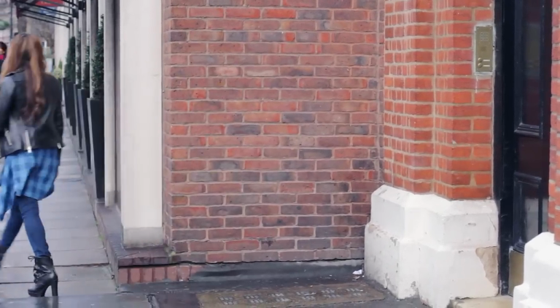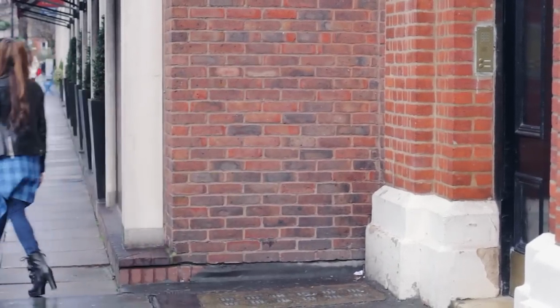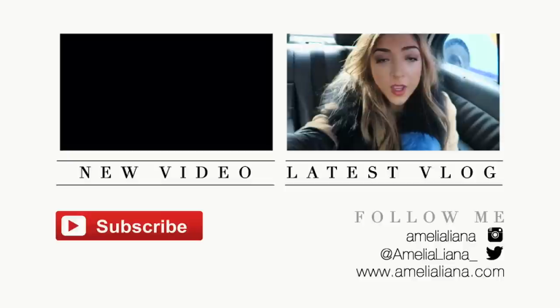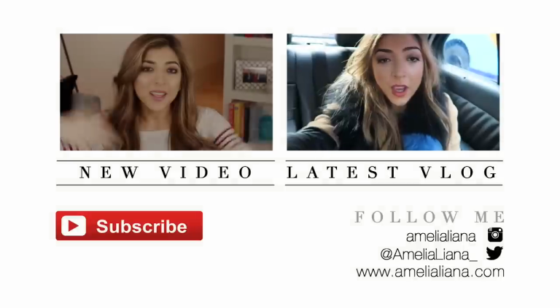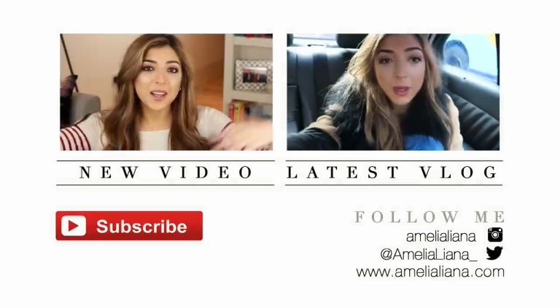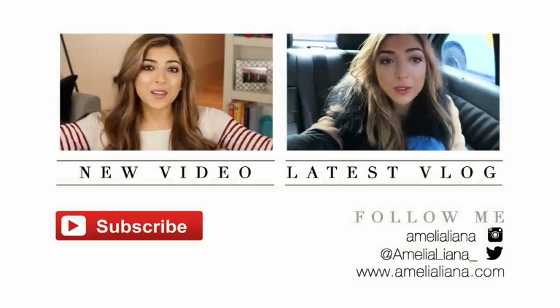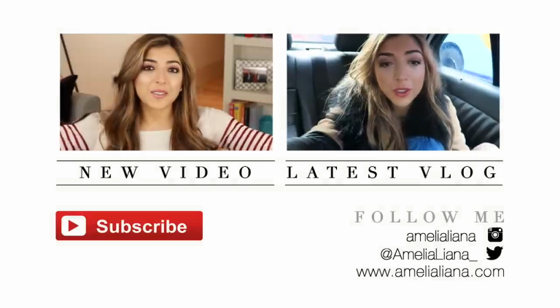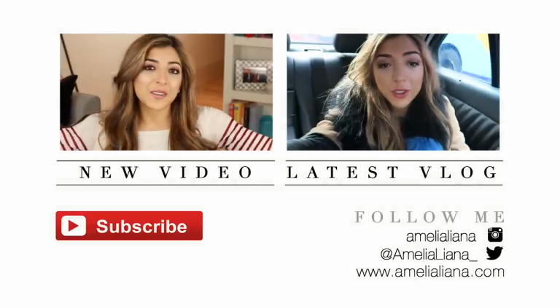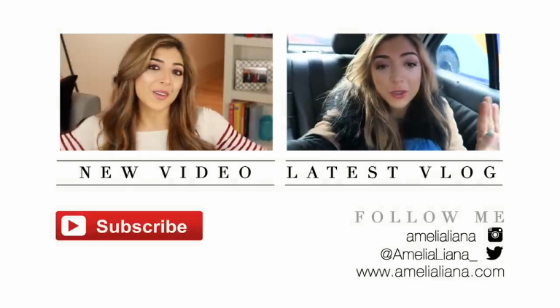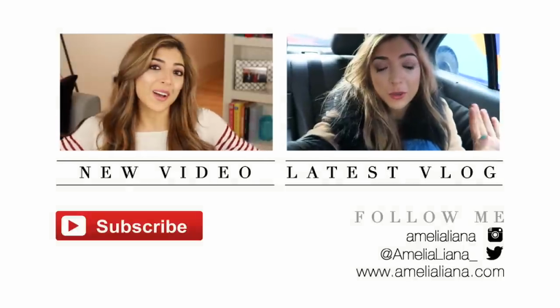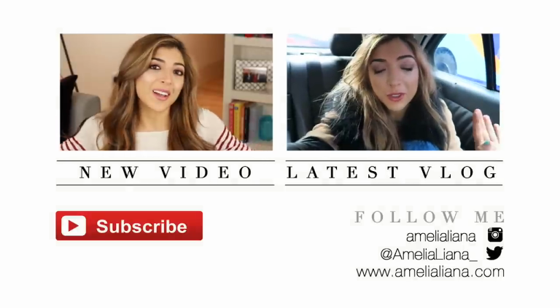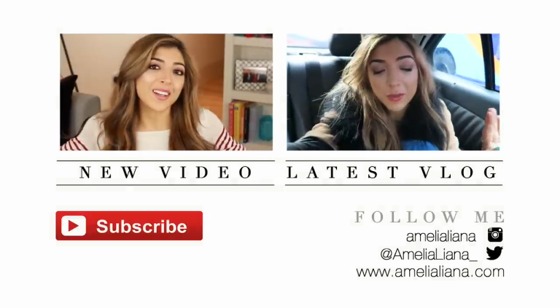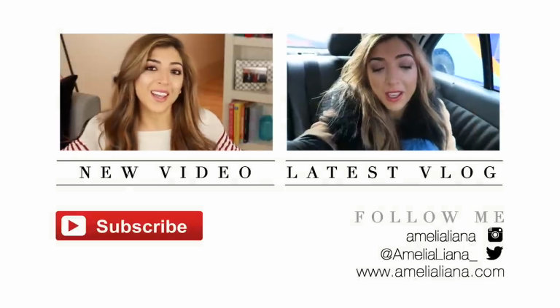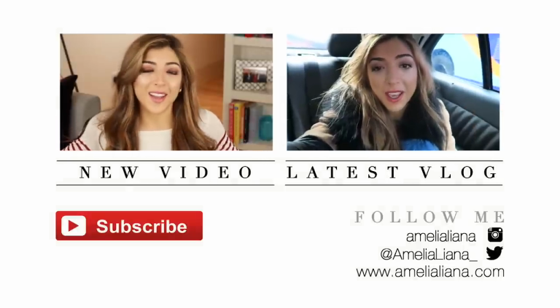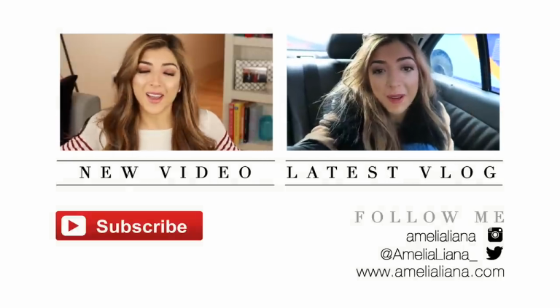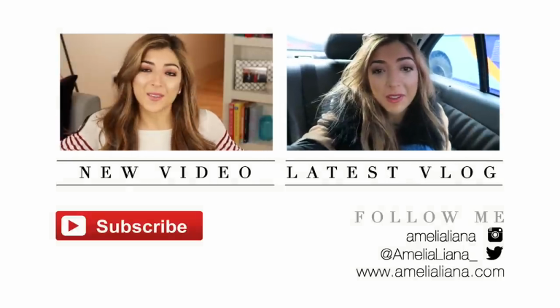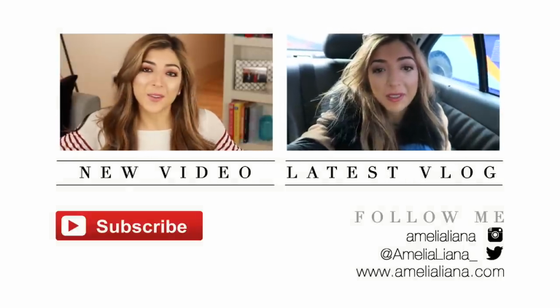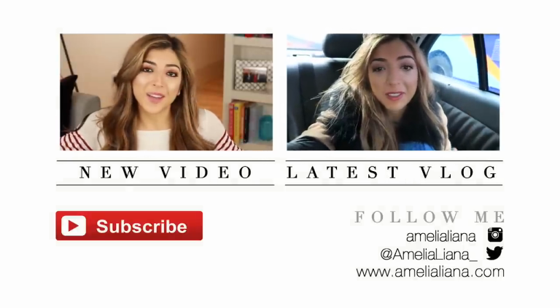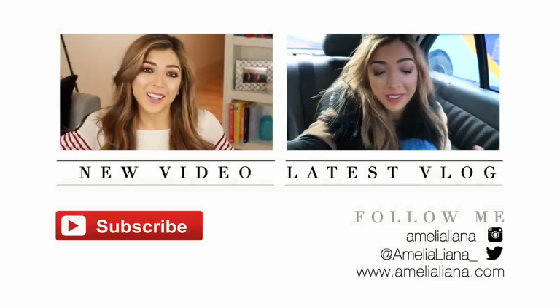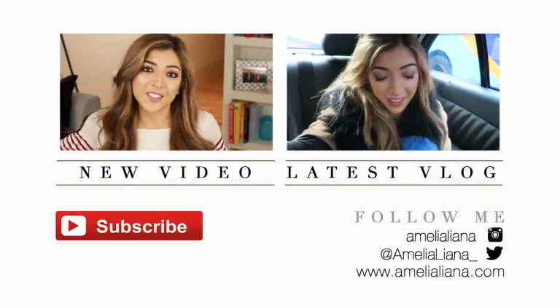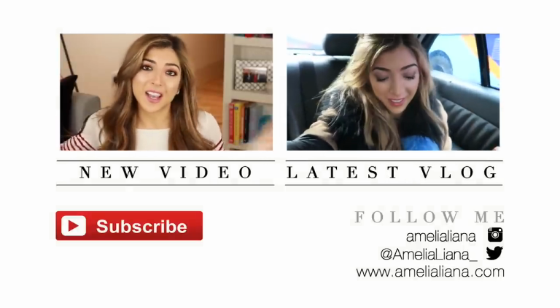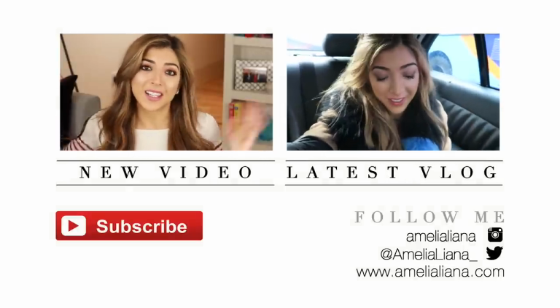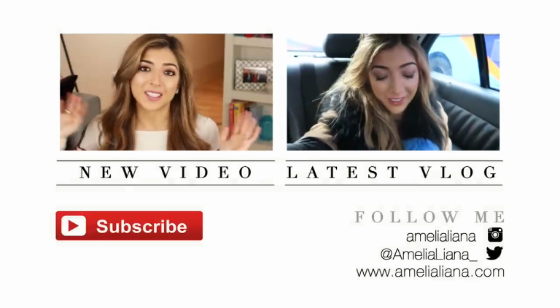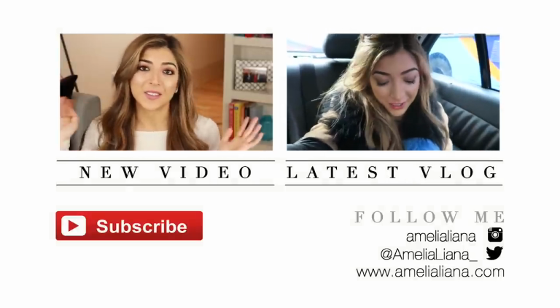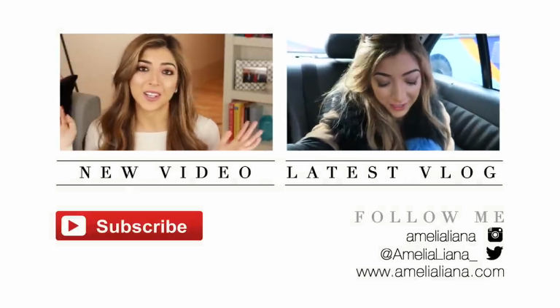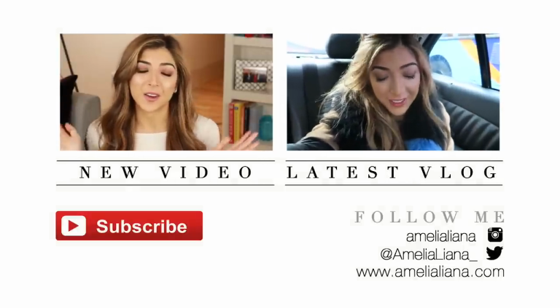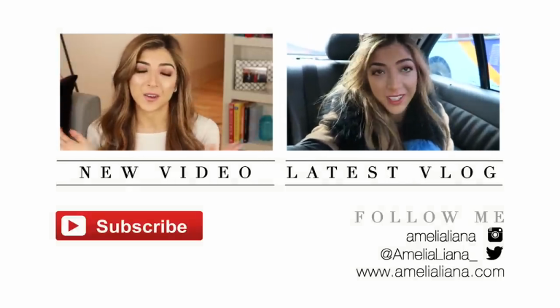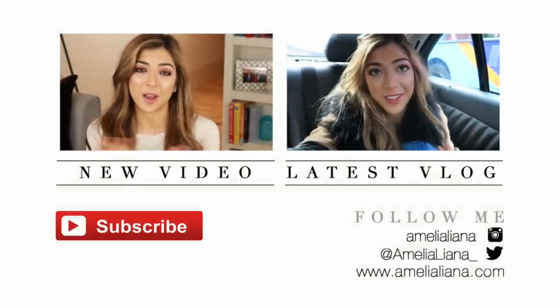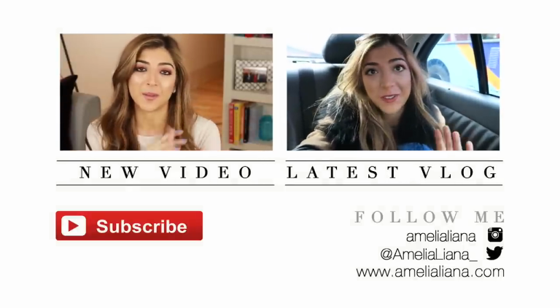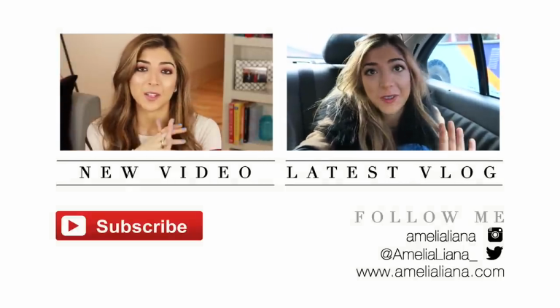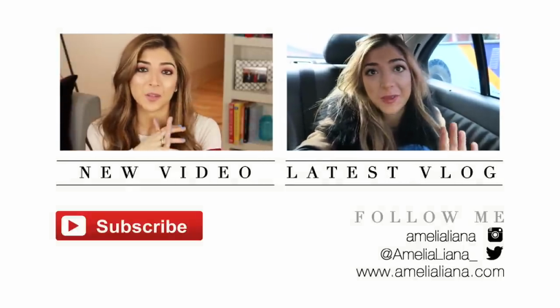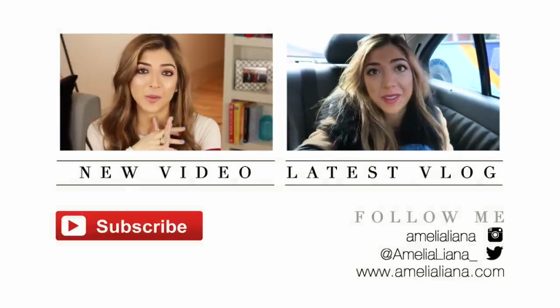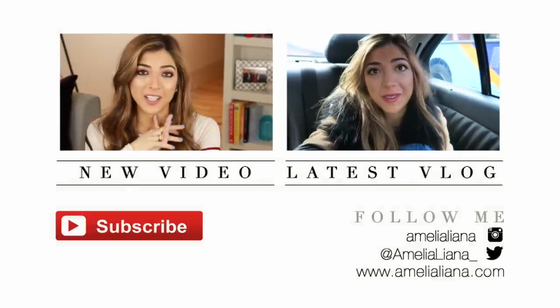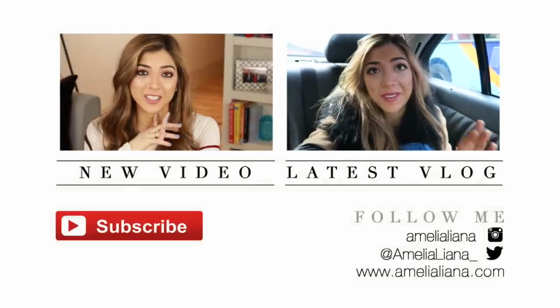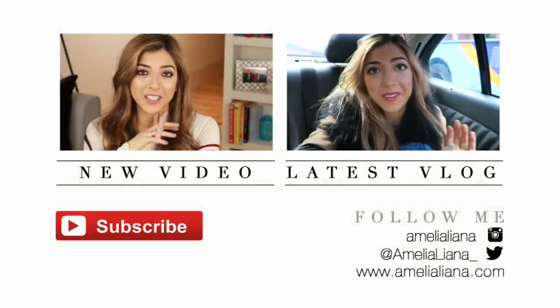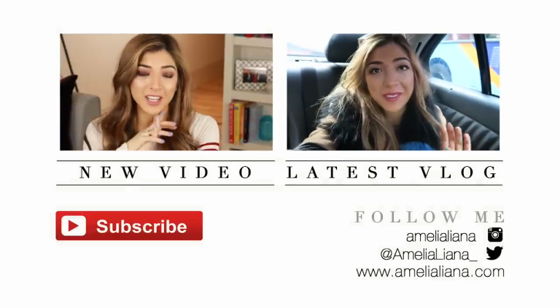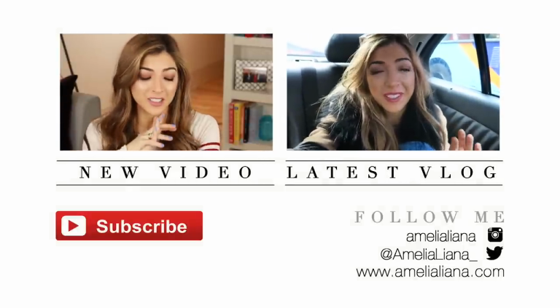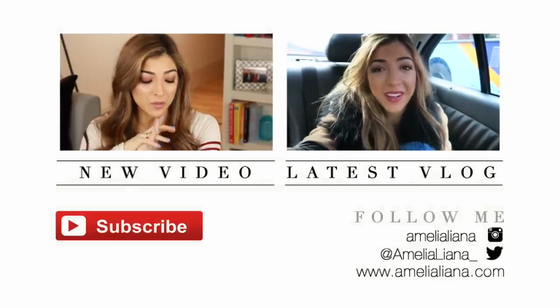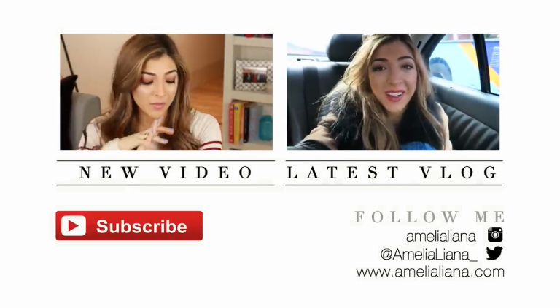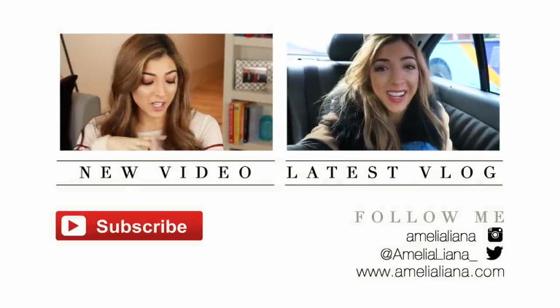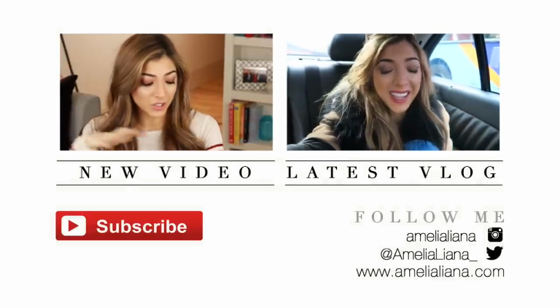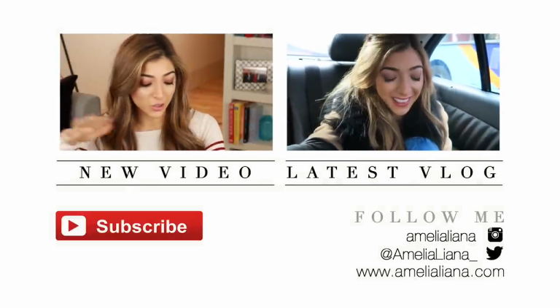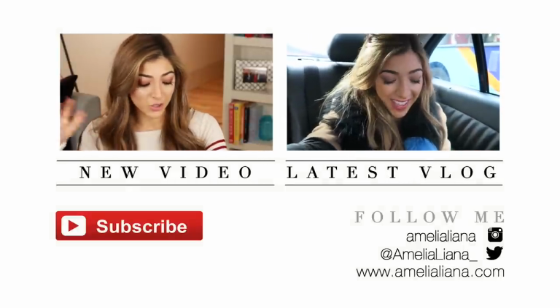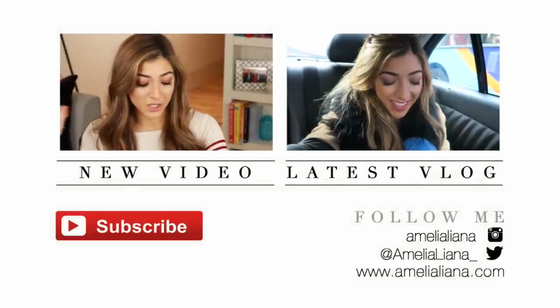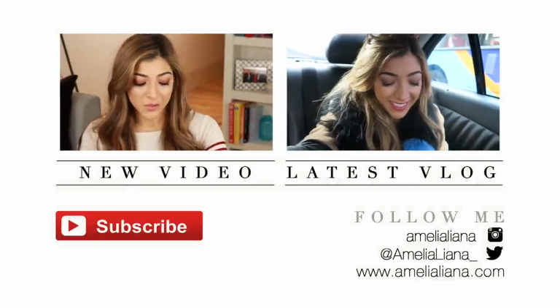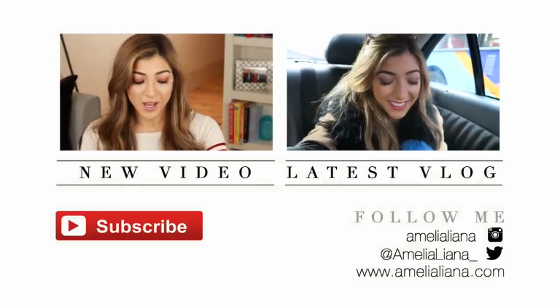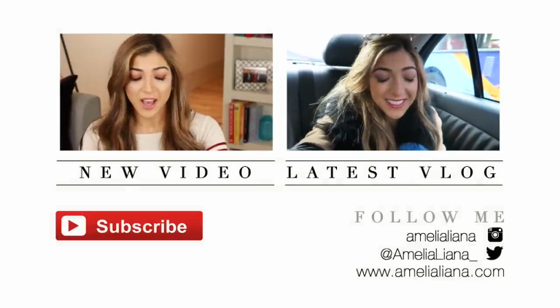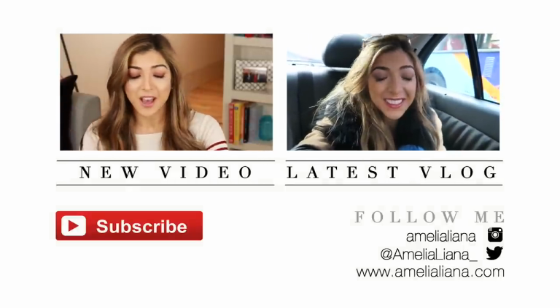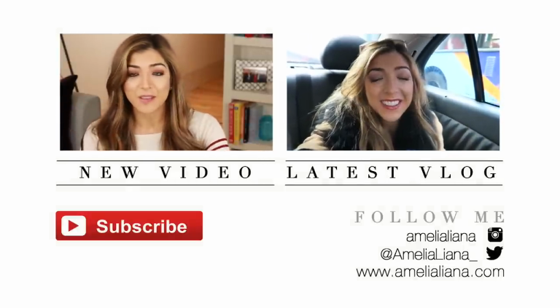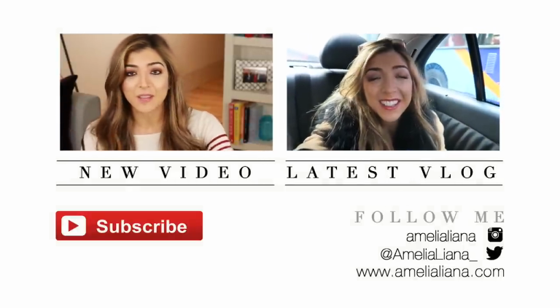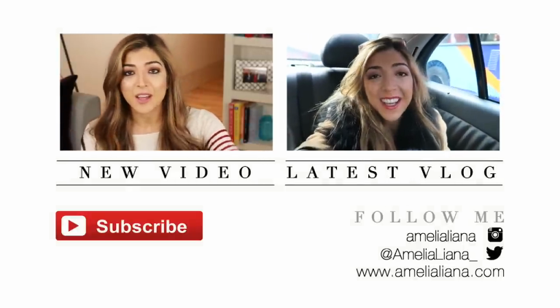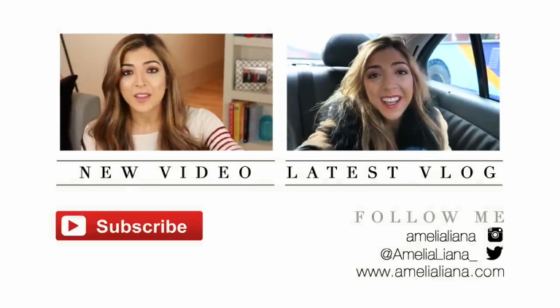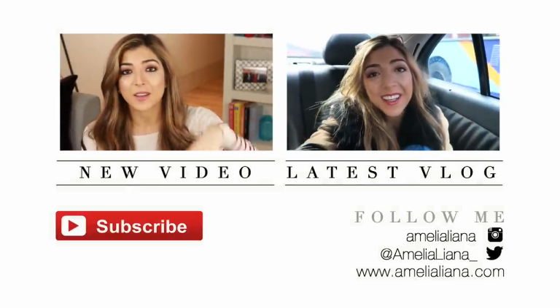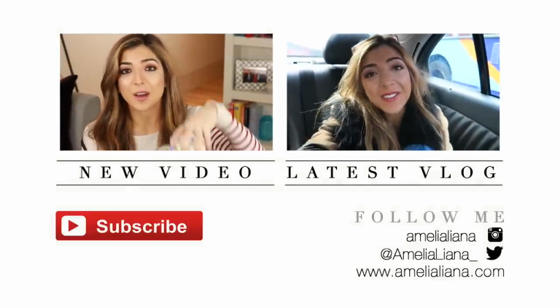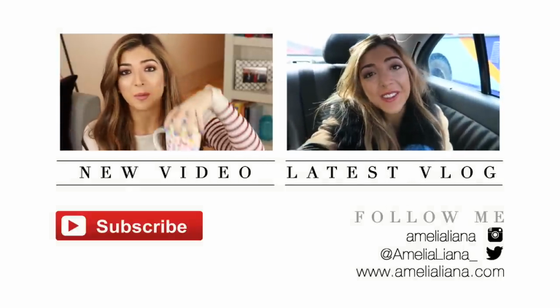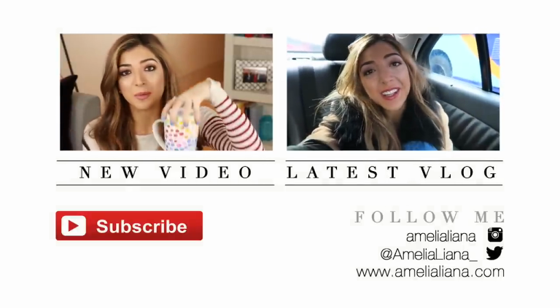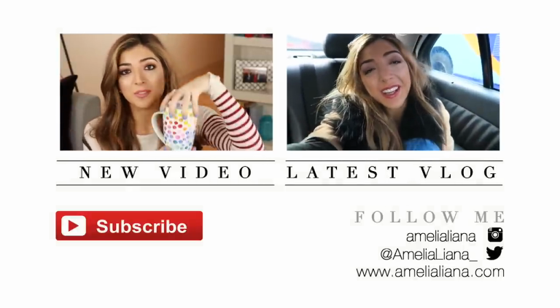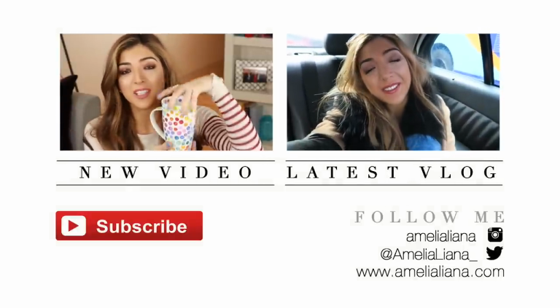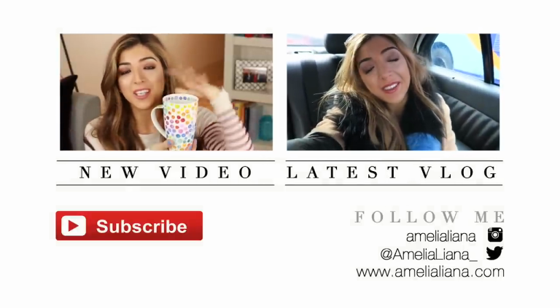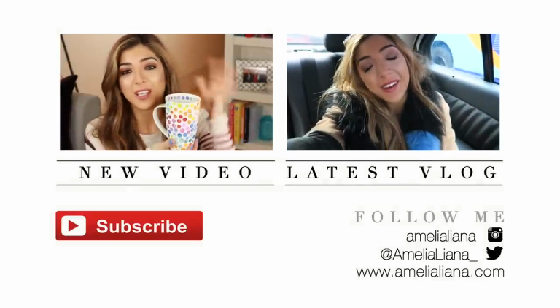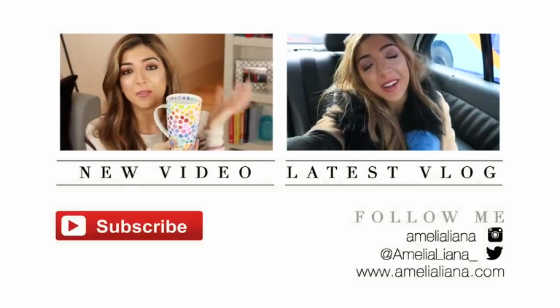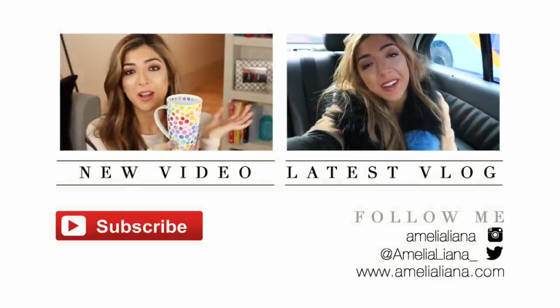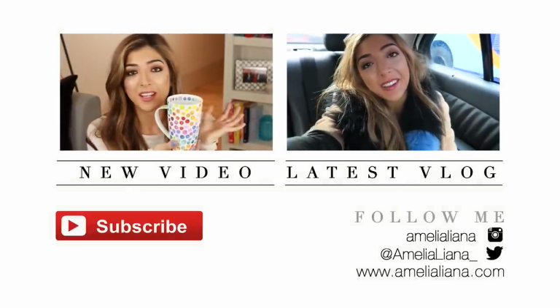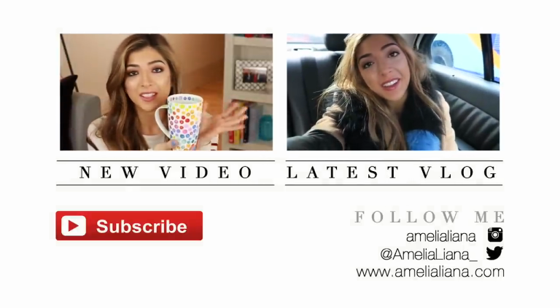And that is my finished look! I hope you guys have enjoyed this video. I upload Monday, Wednesday and Friday and I will see you guys in my next video. Until then!